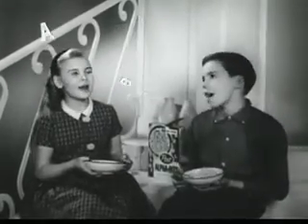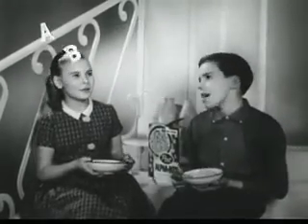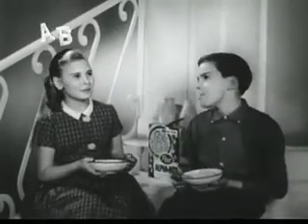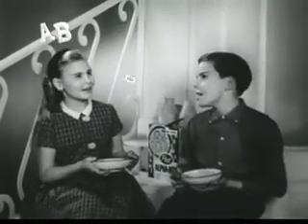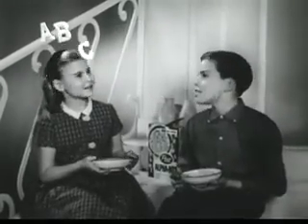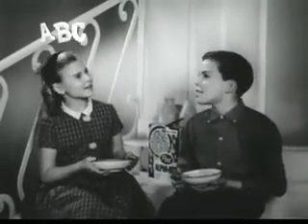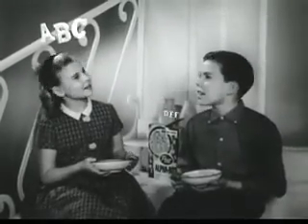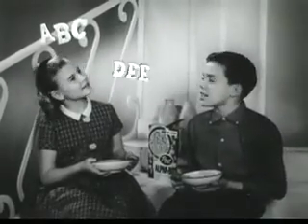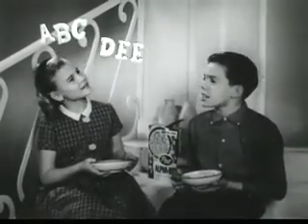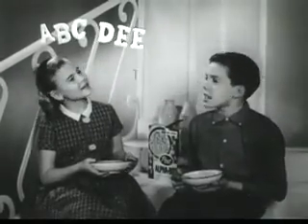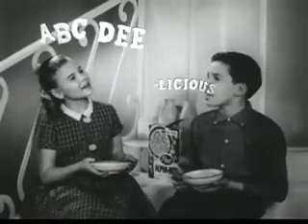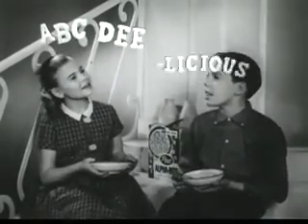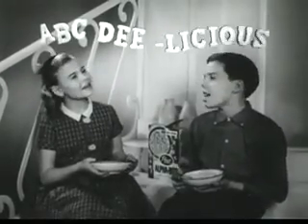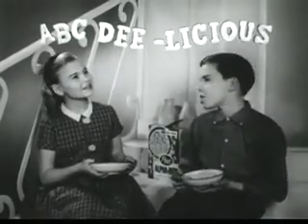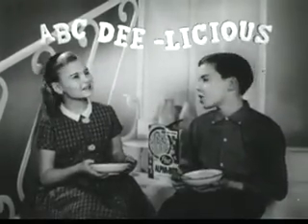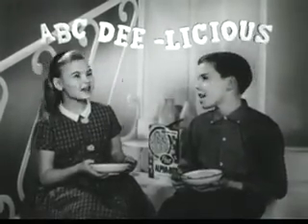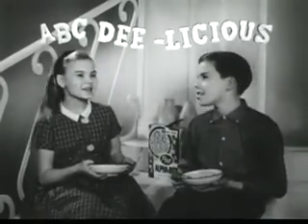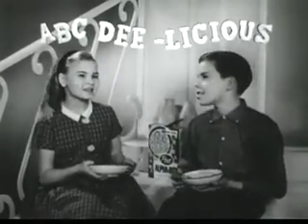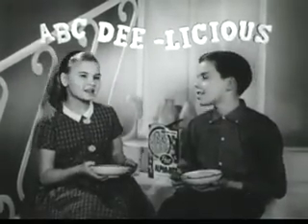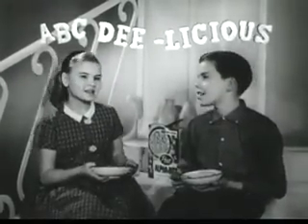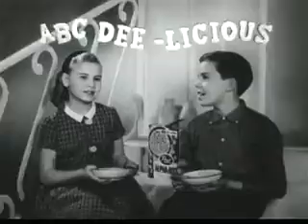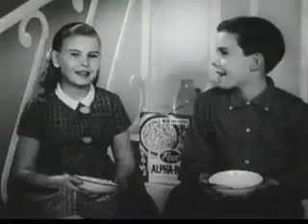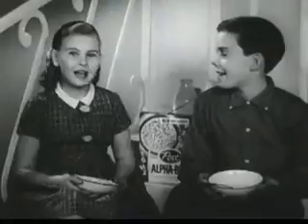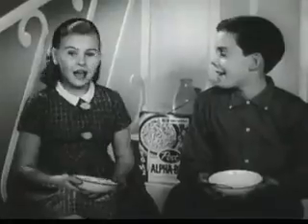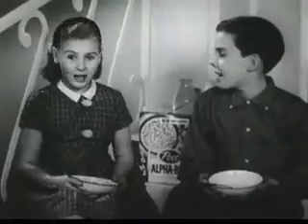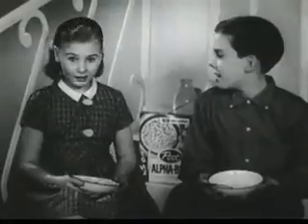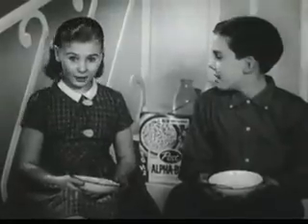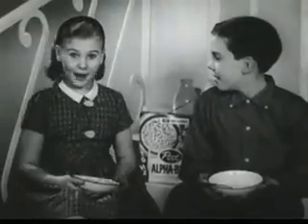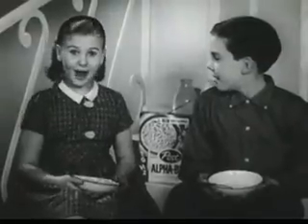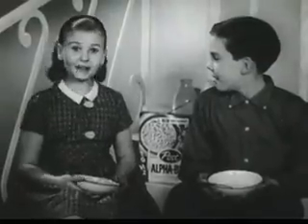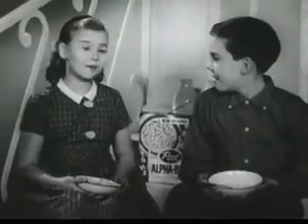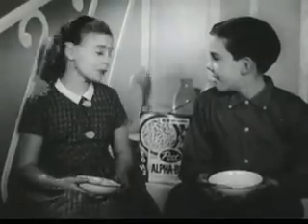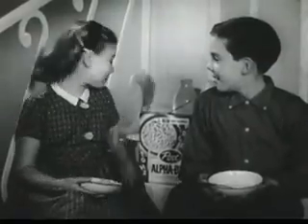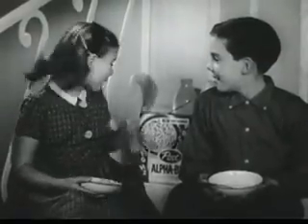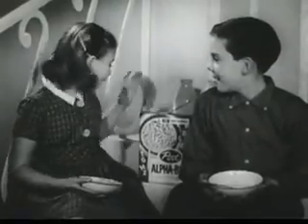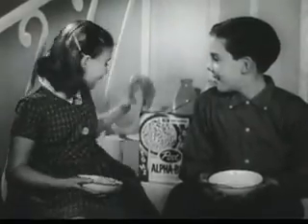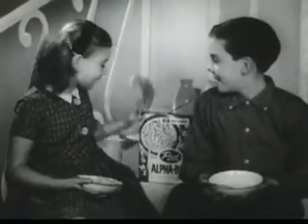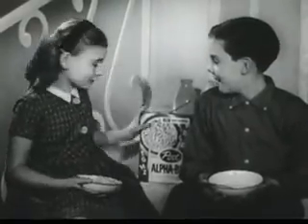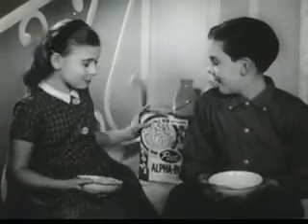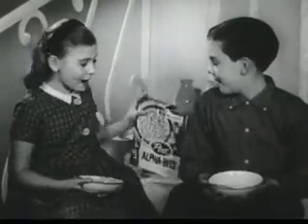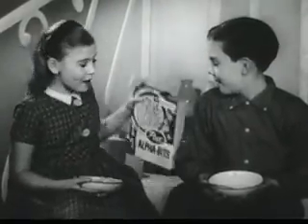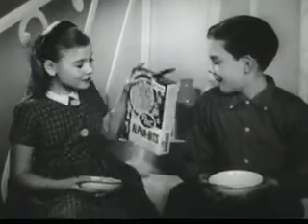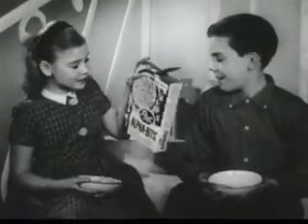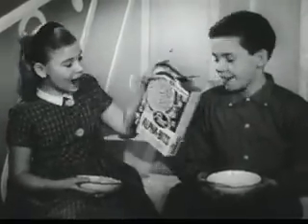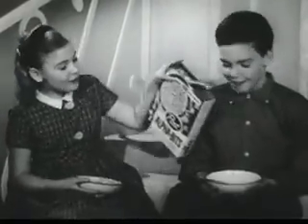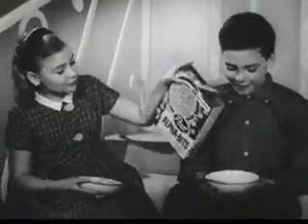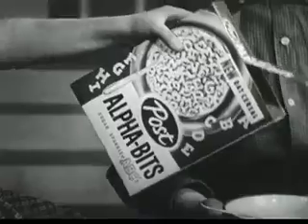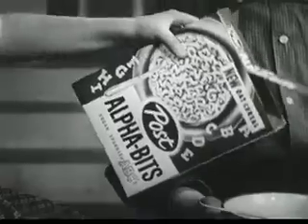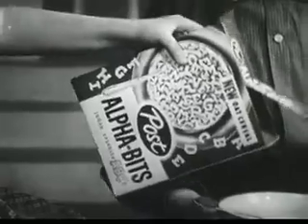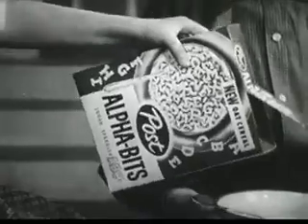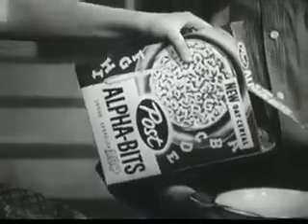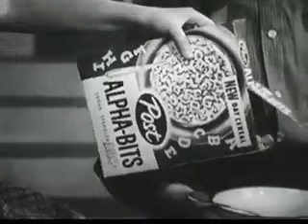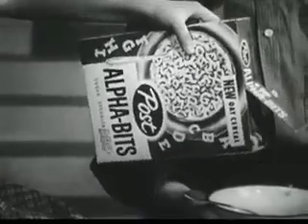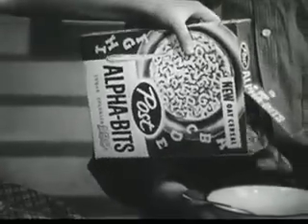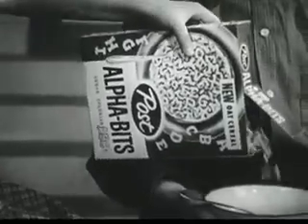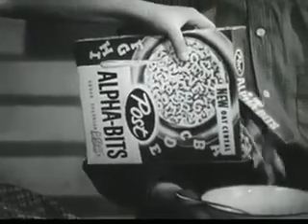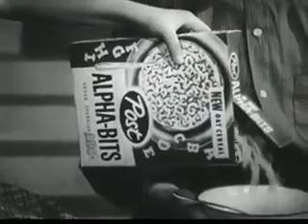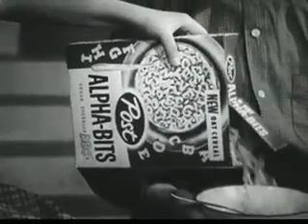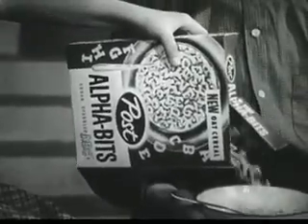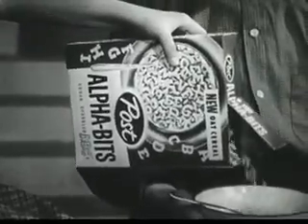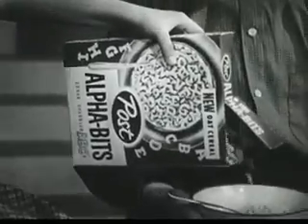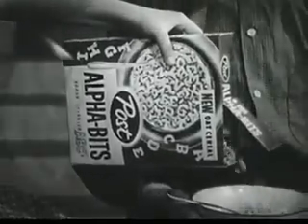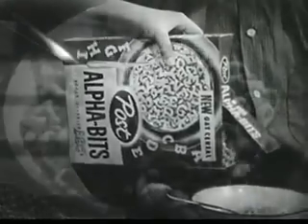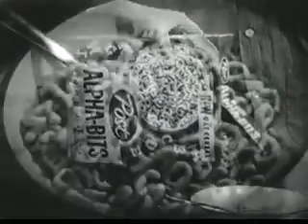Try alphabets and you will see. The A, B, C, delicious! Come on everybody, it's past alphabets!